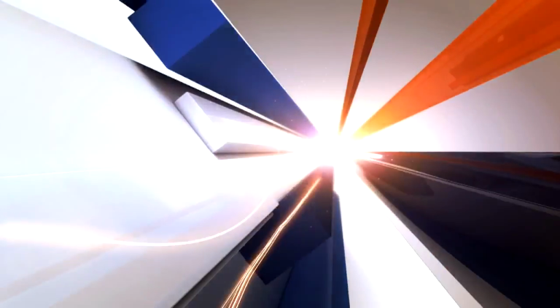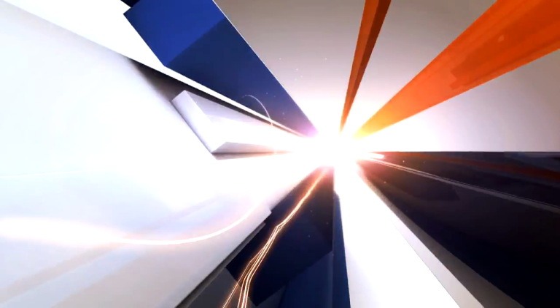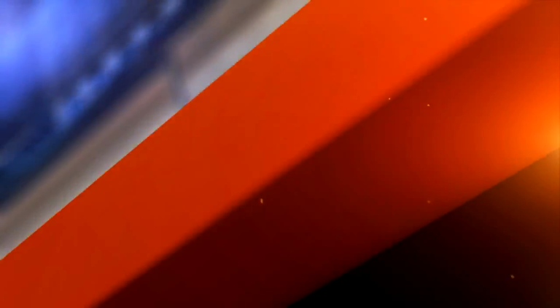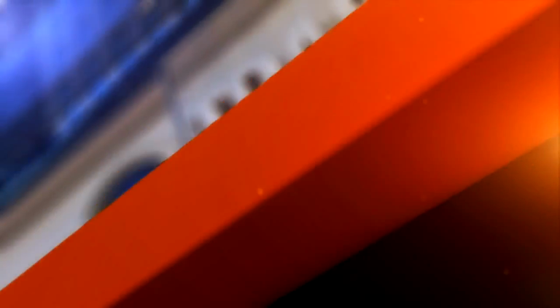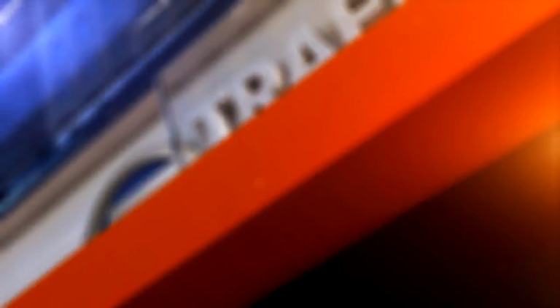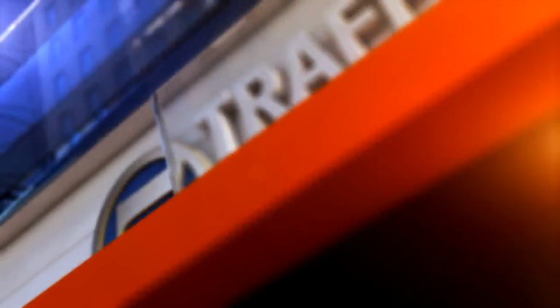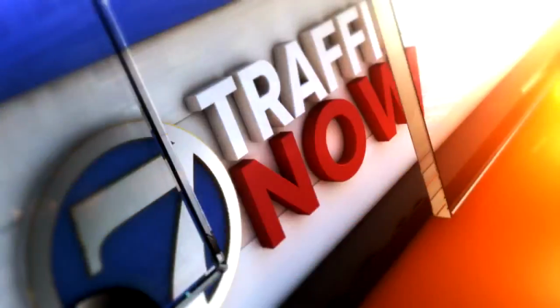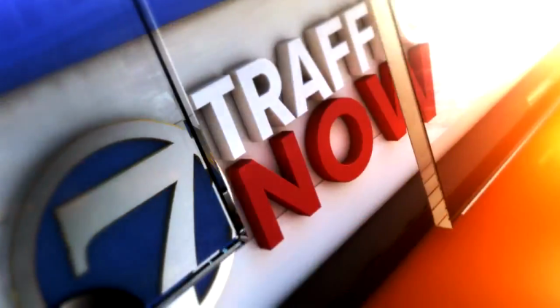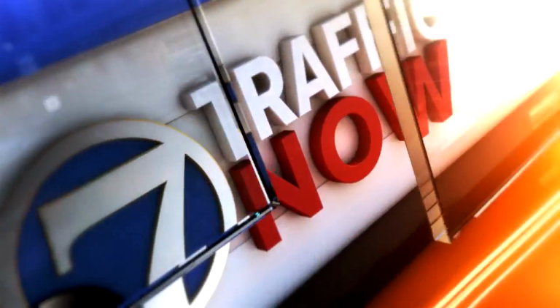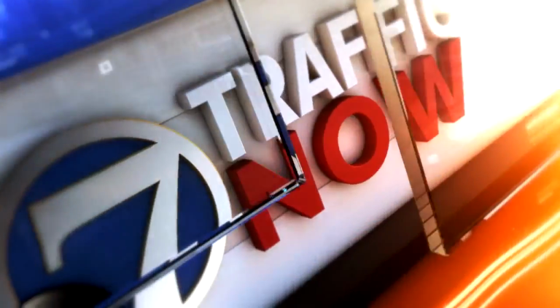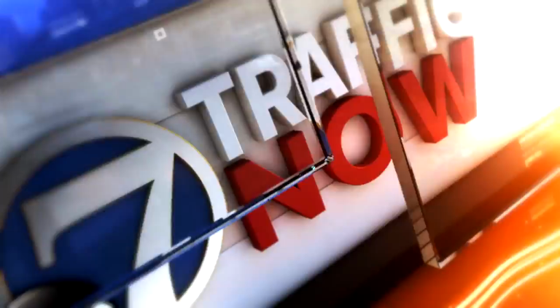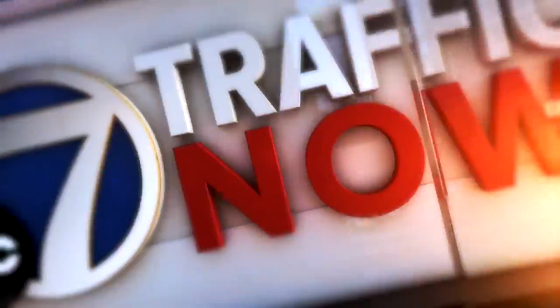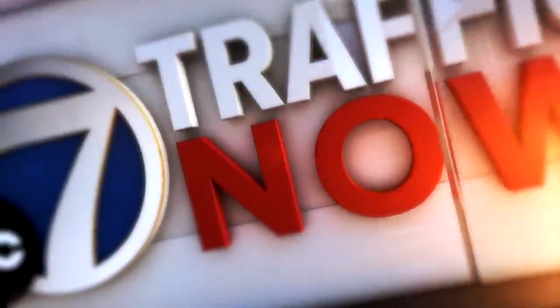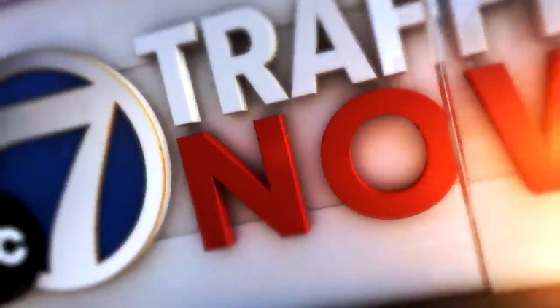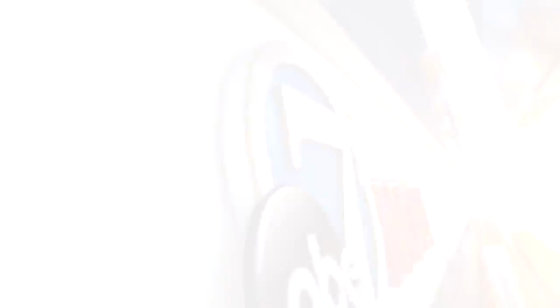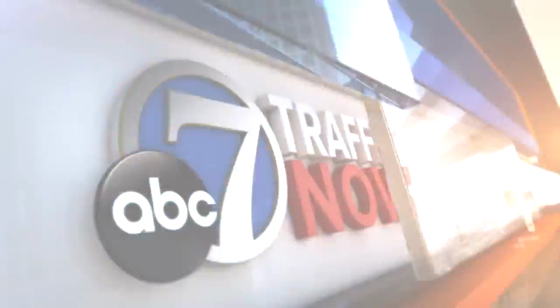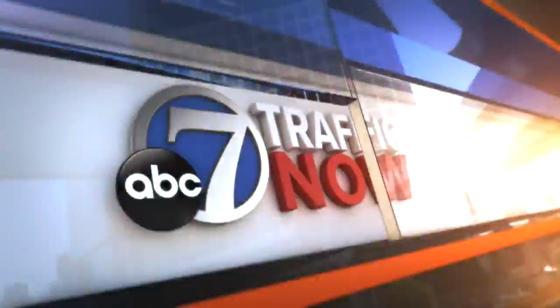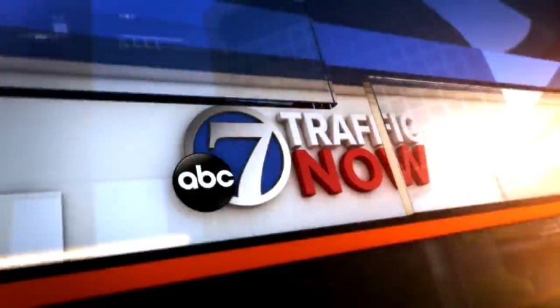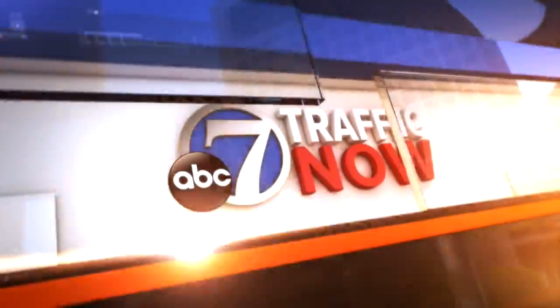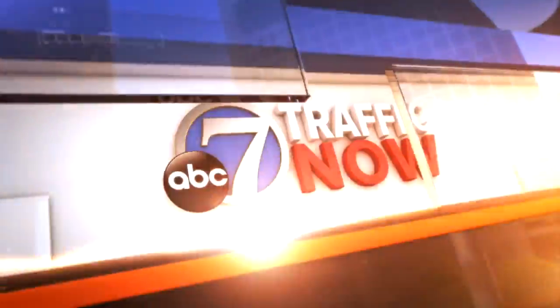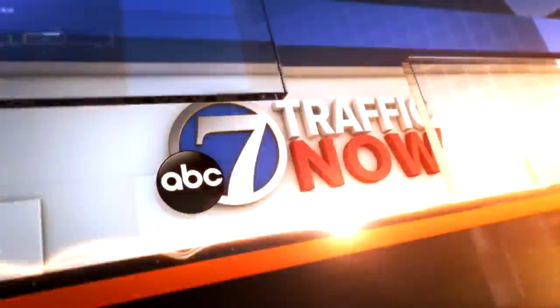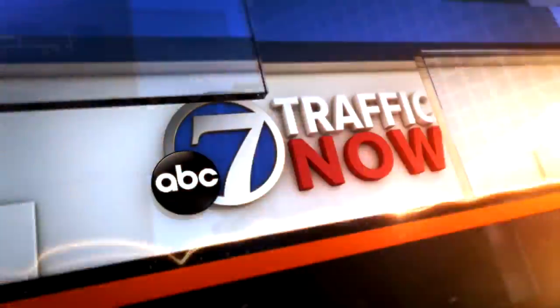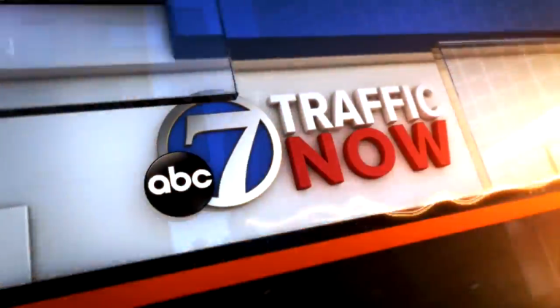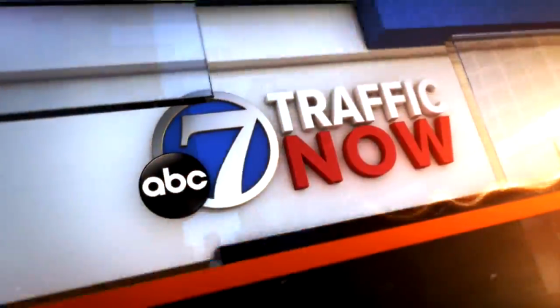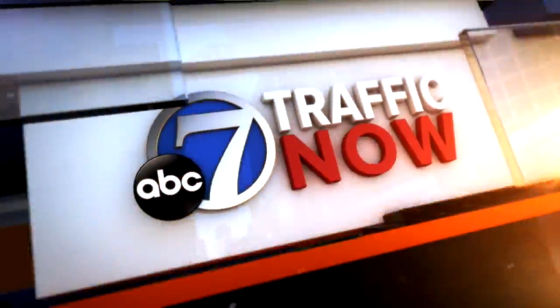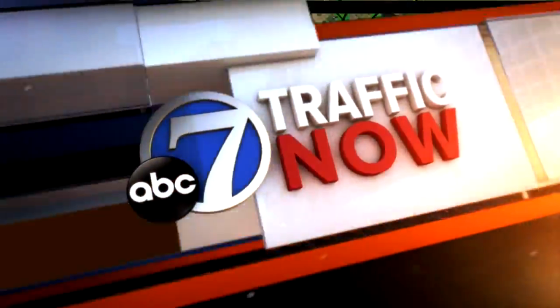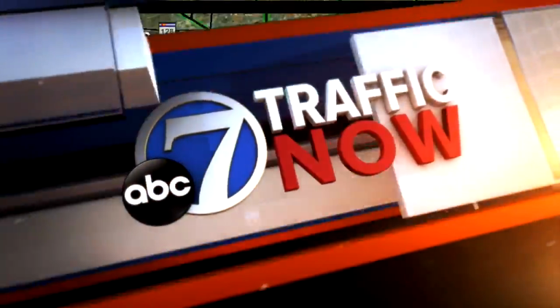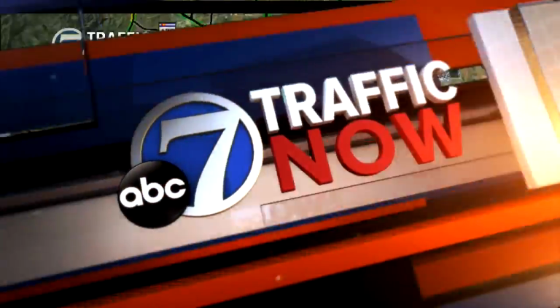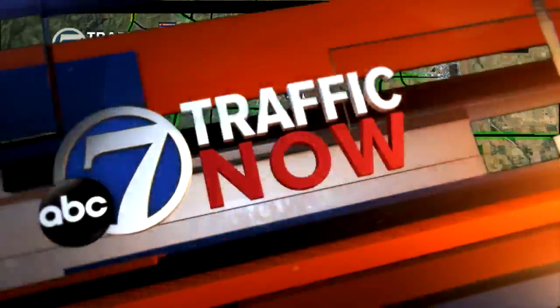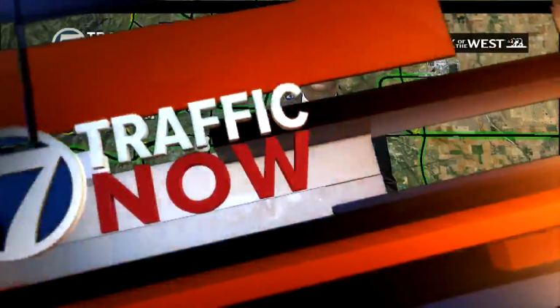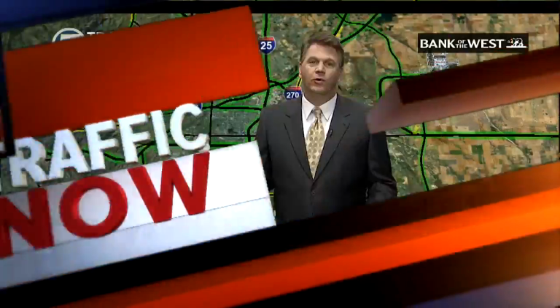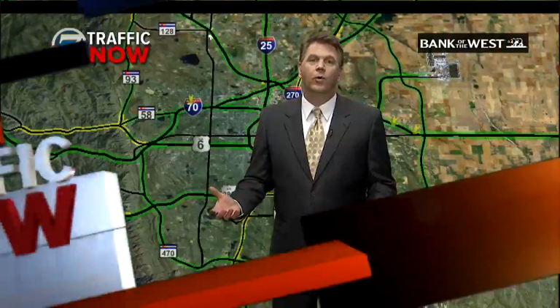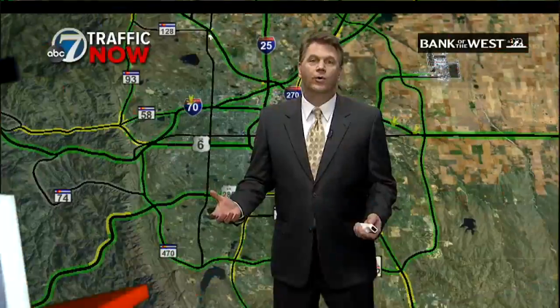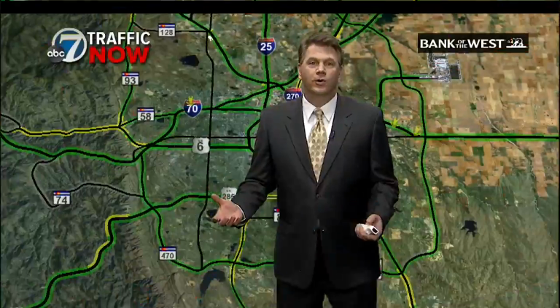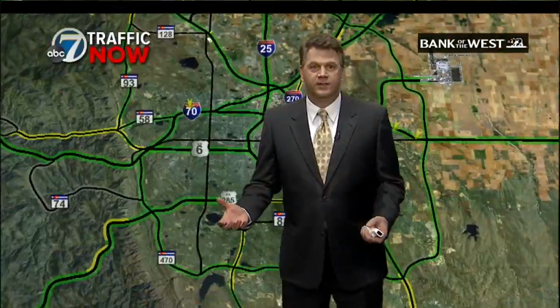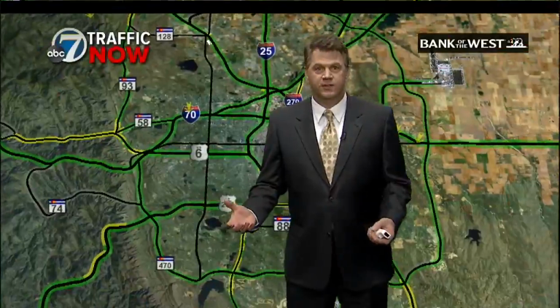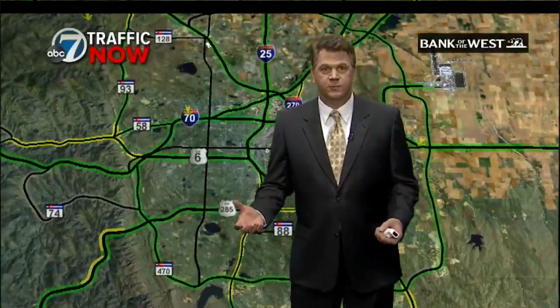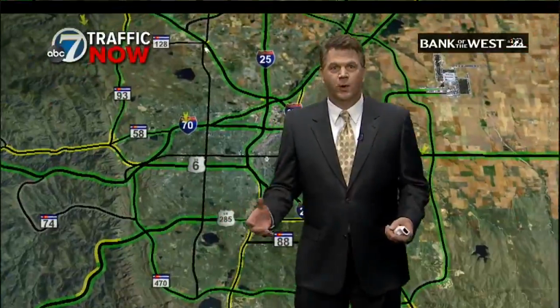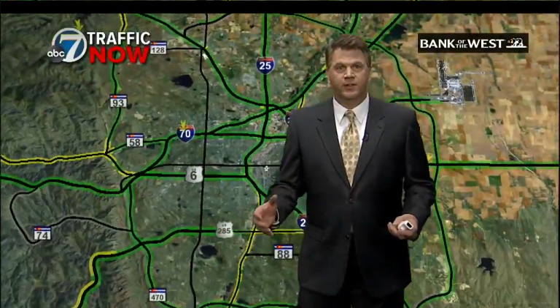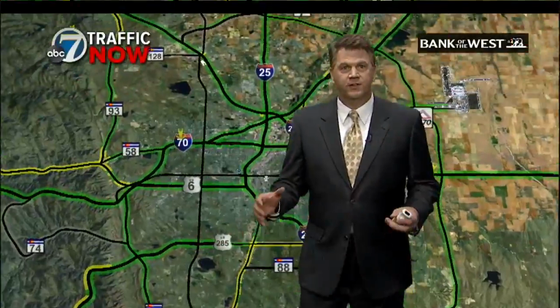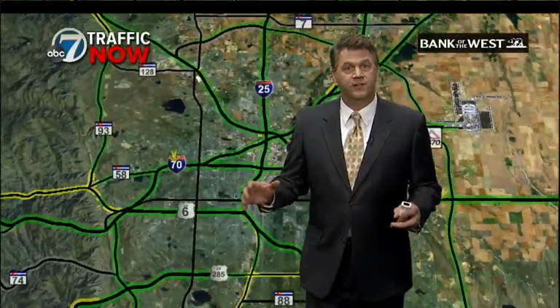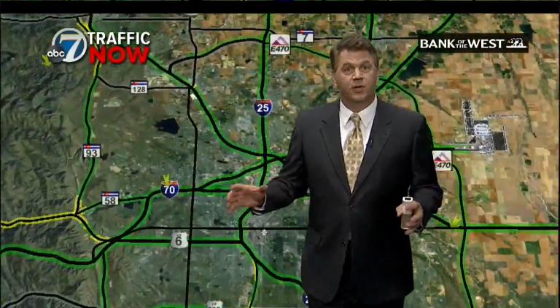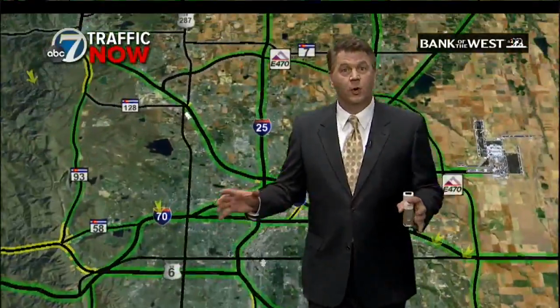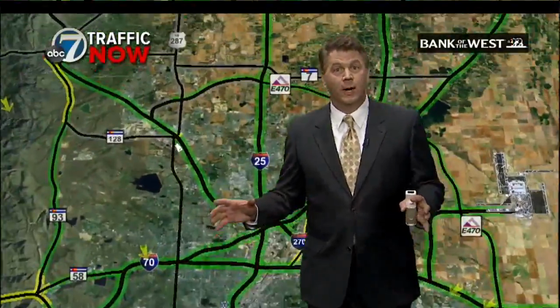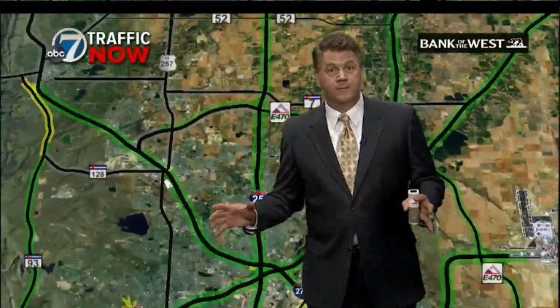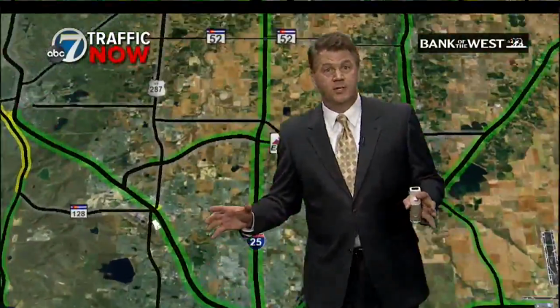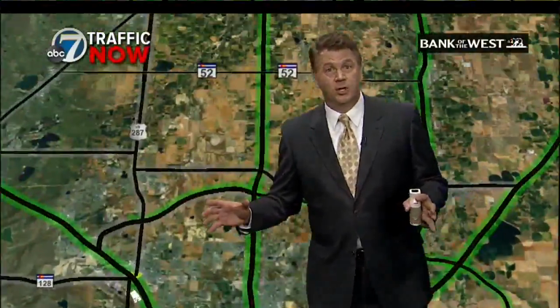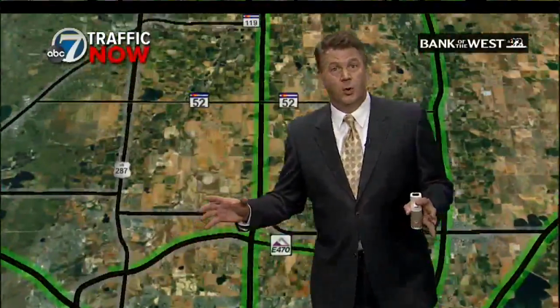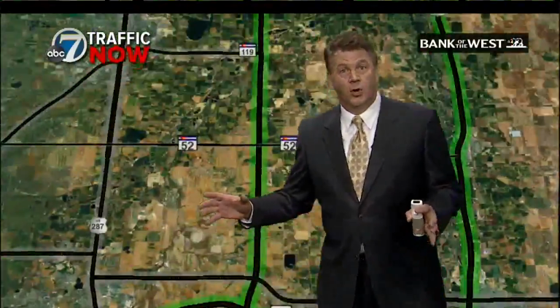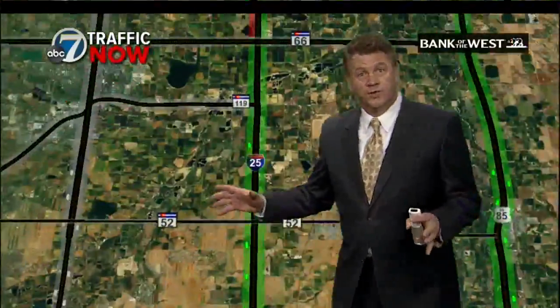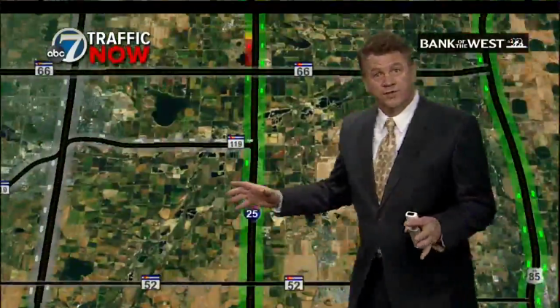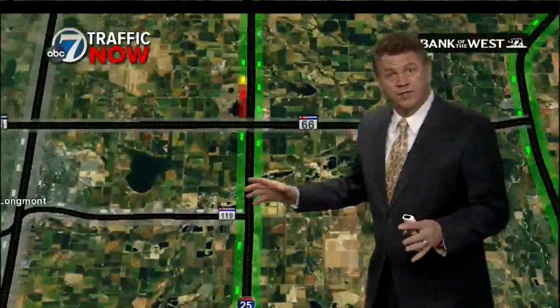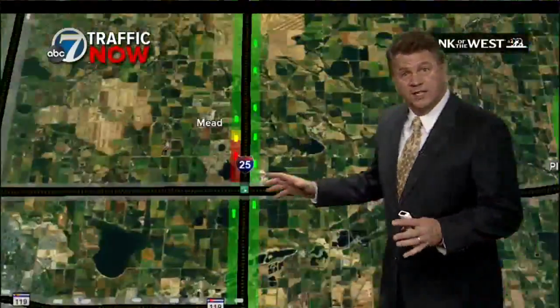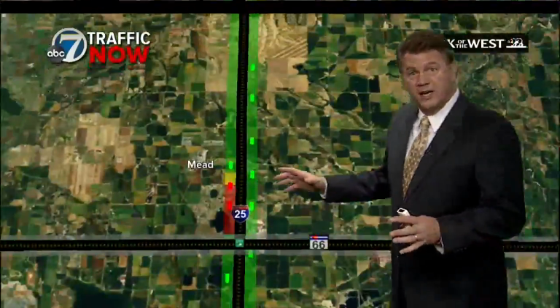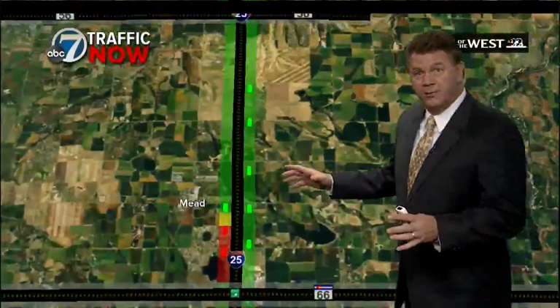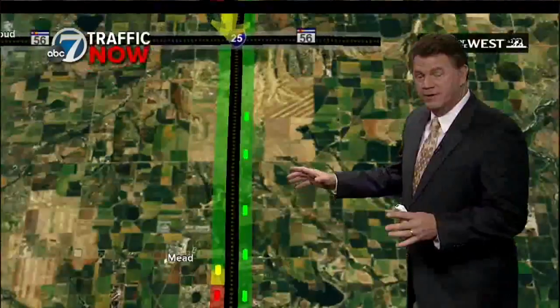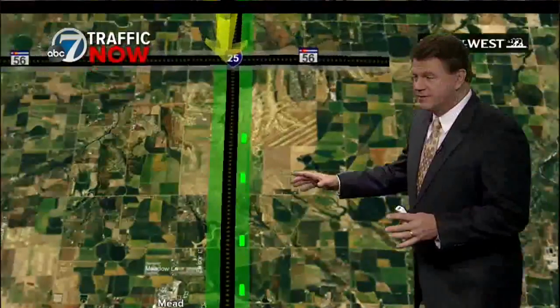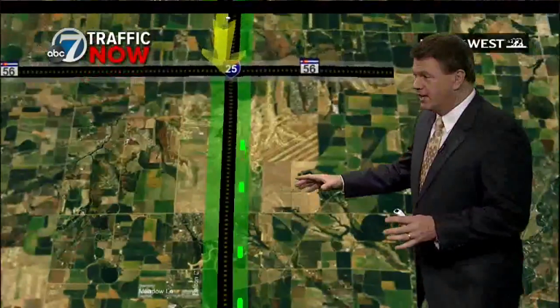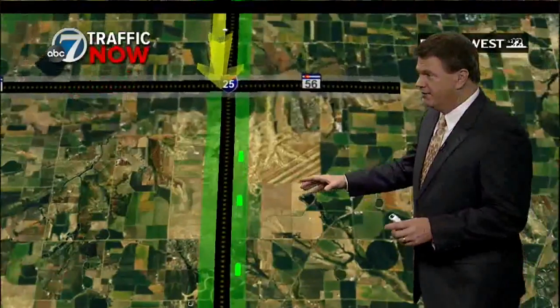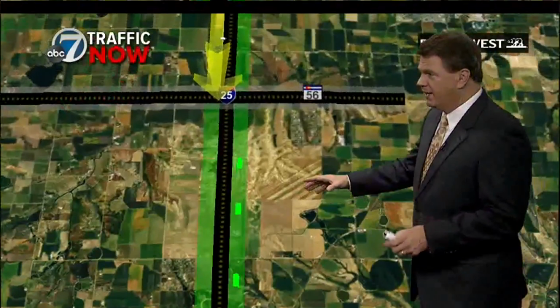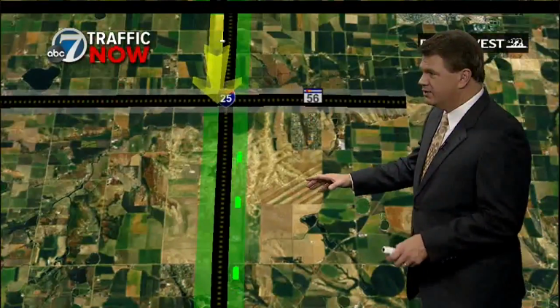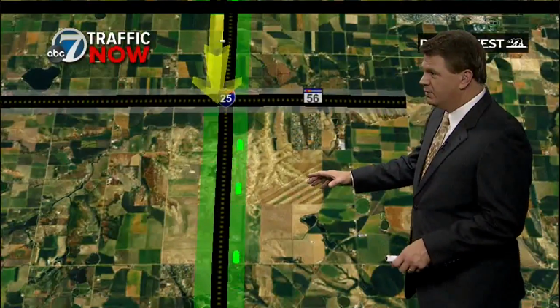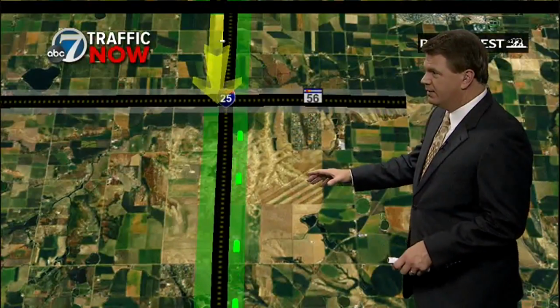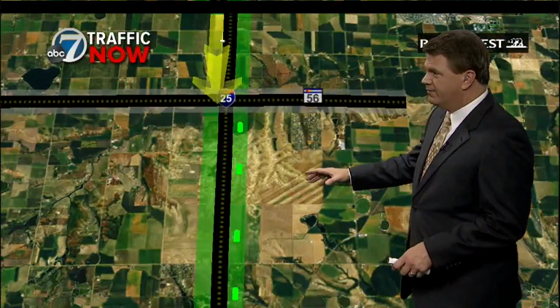It really is getting tremendously bad. It's almost going back to Johnson's Corner at this point. So let's go up to the north — this is the southbound side of I-25.